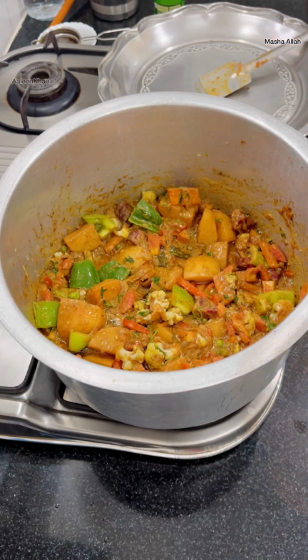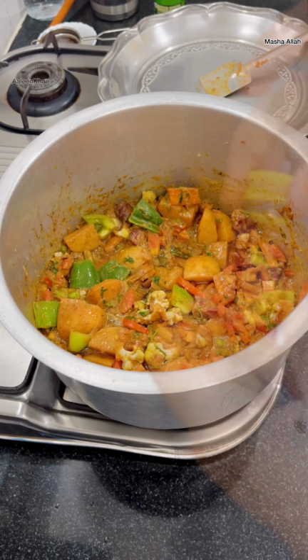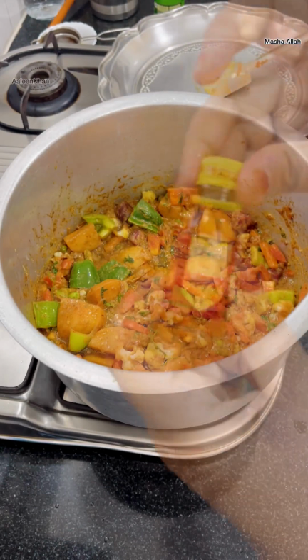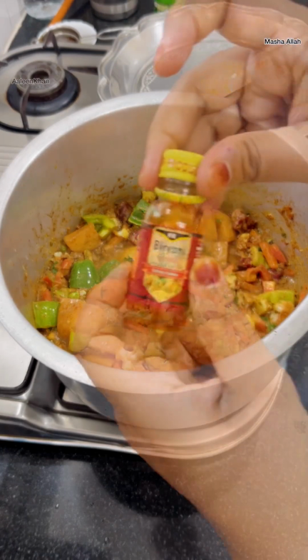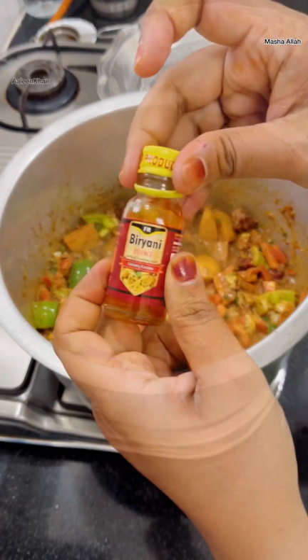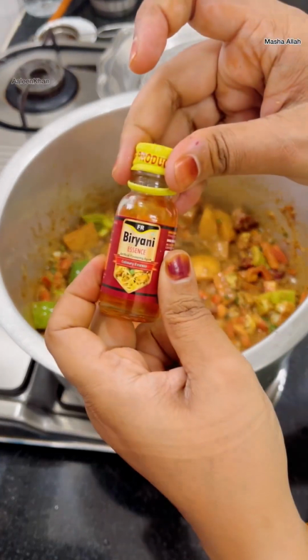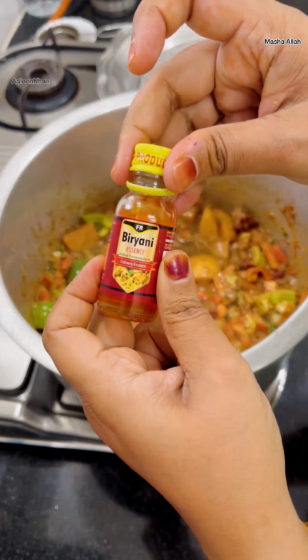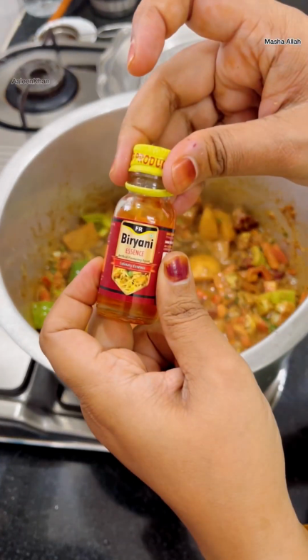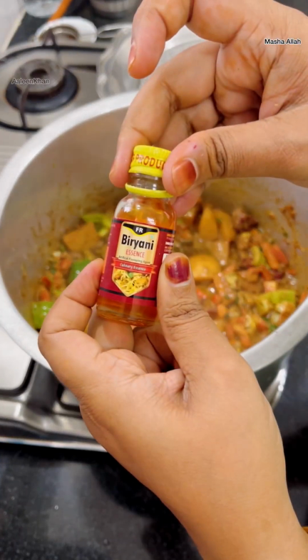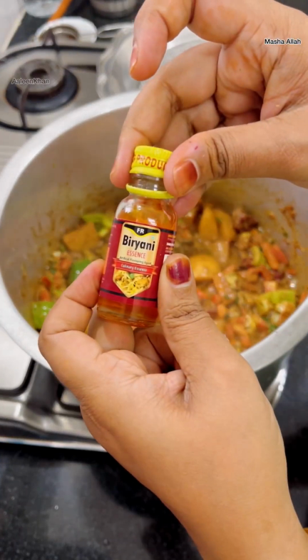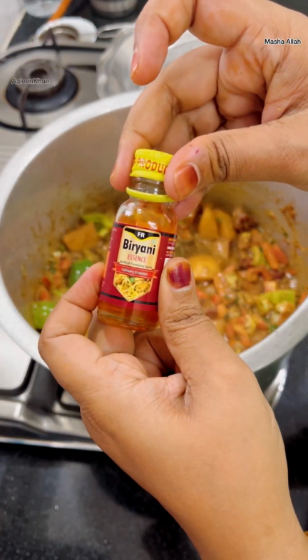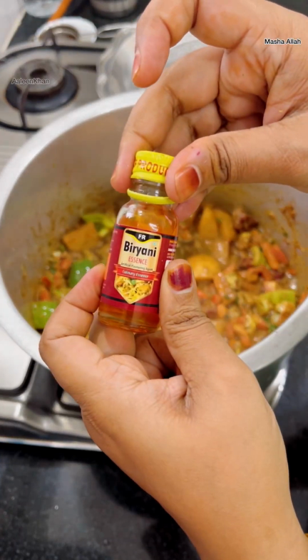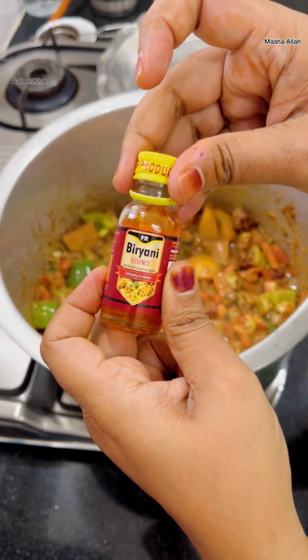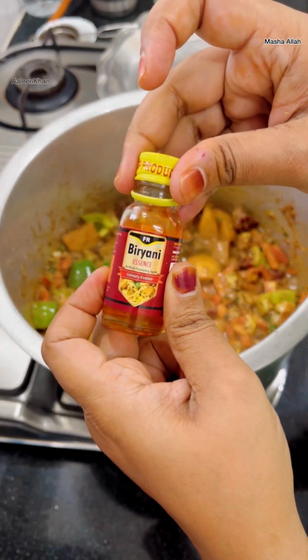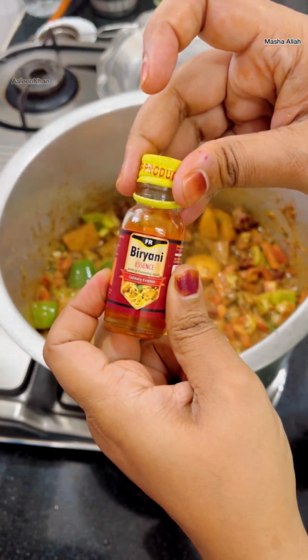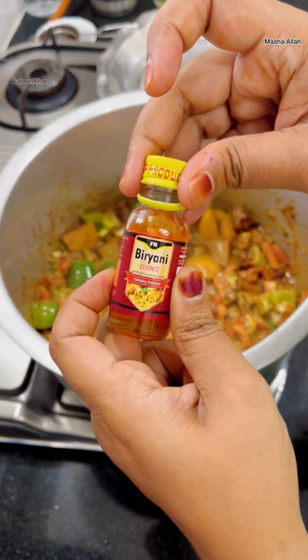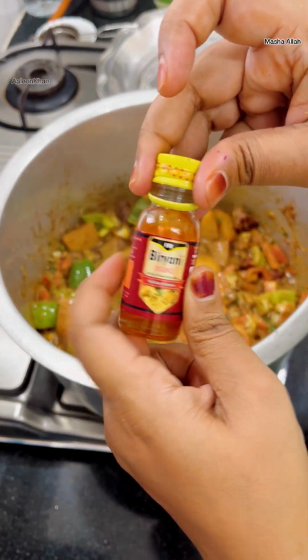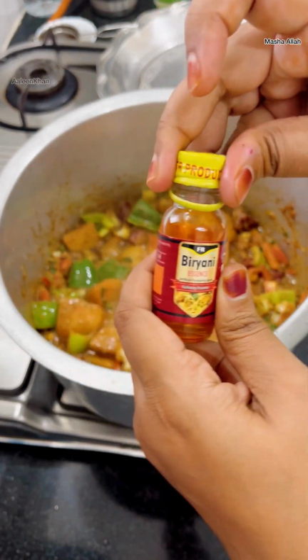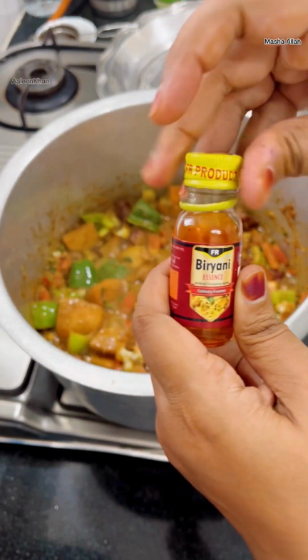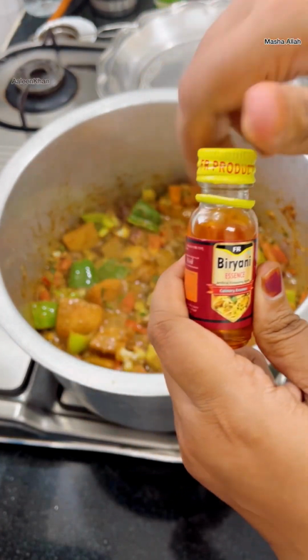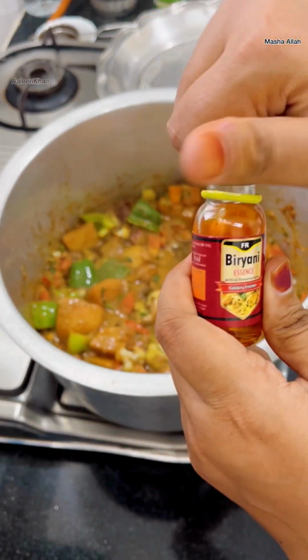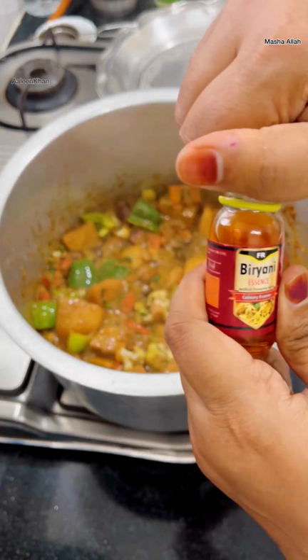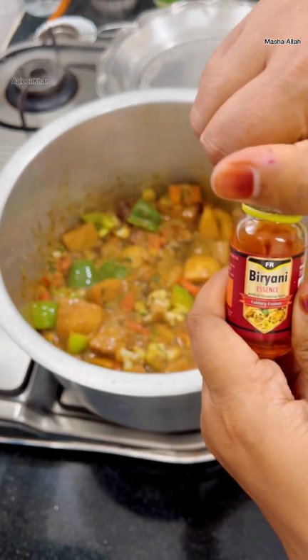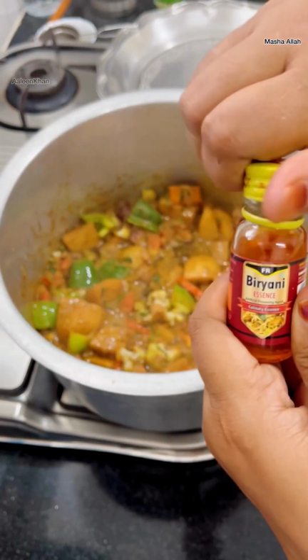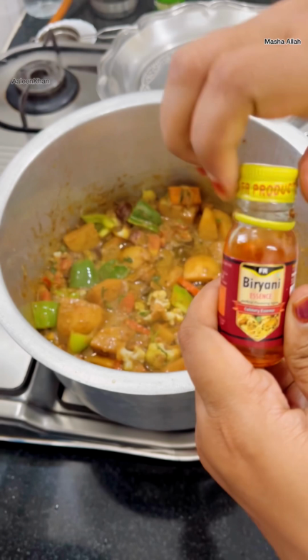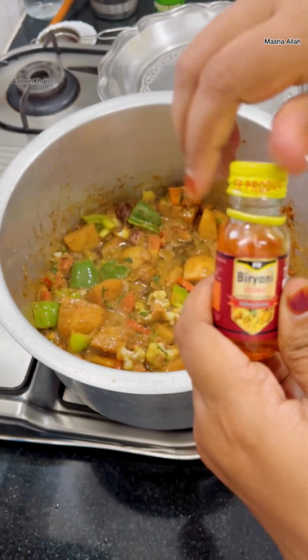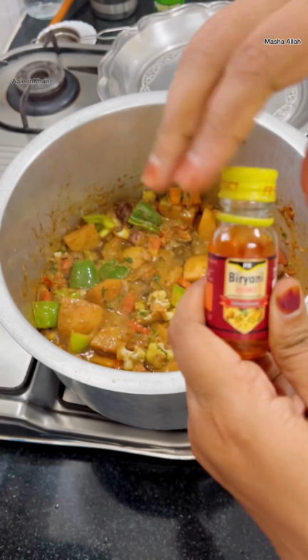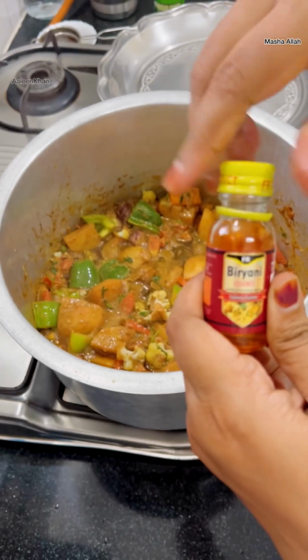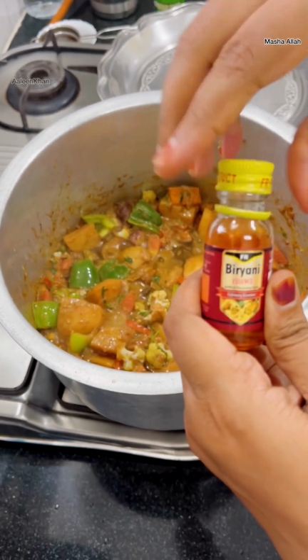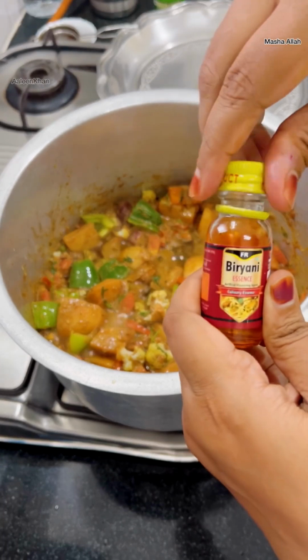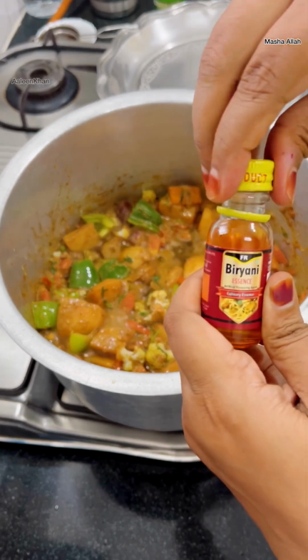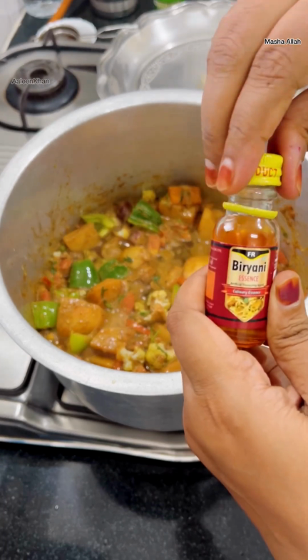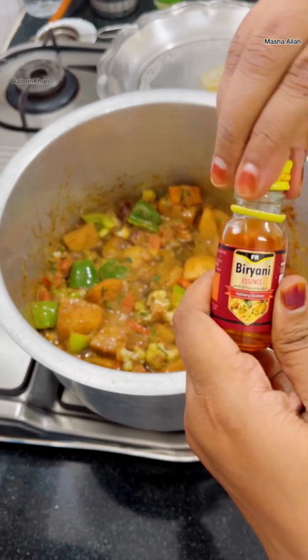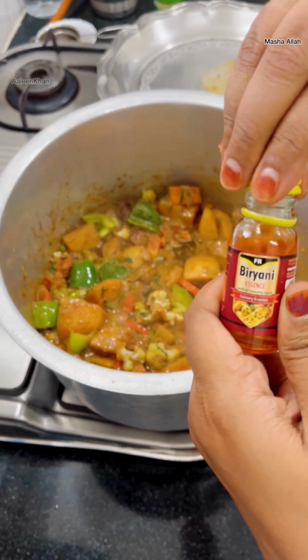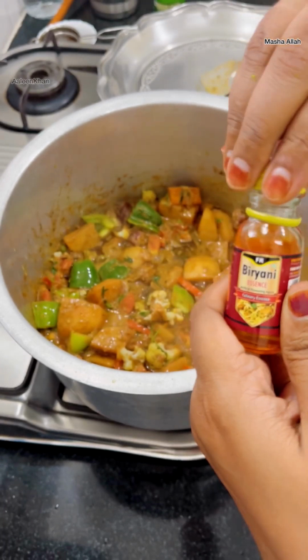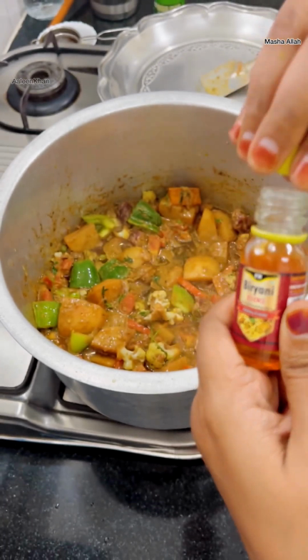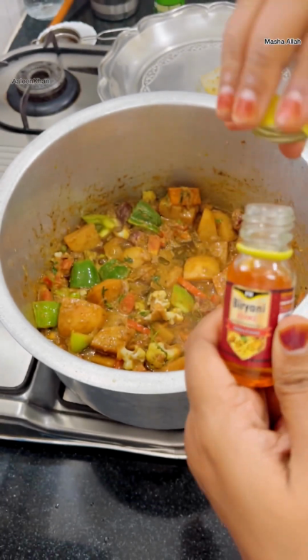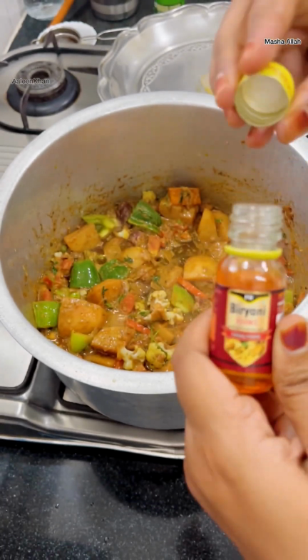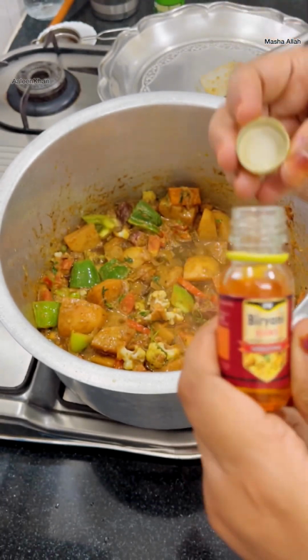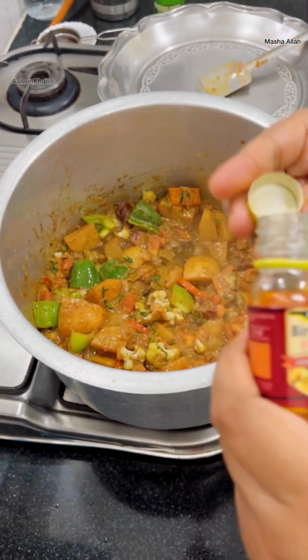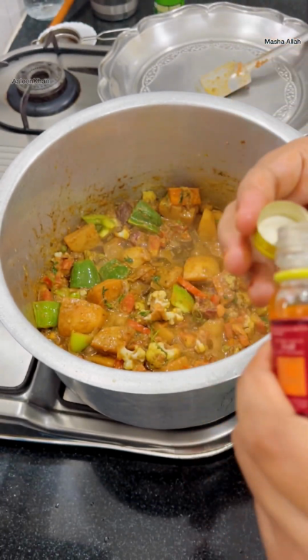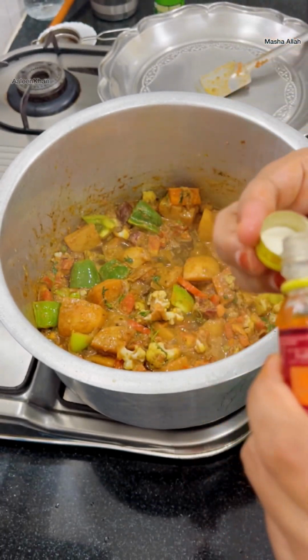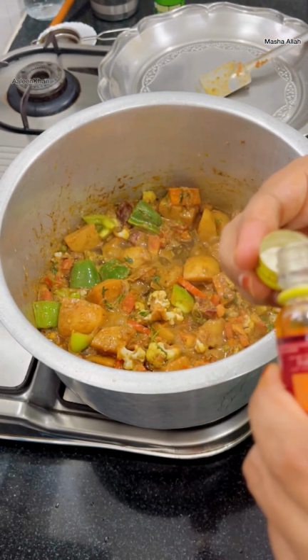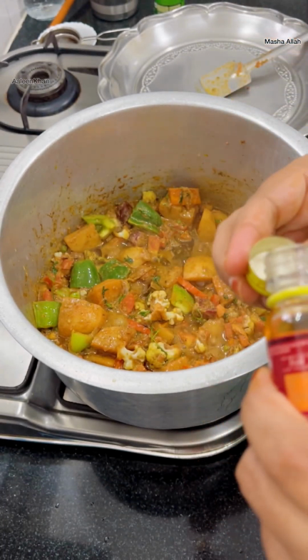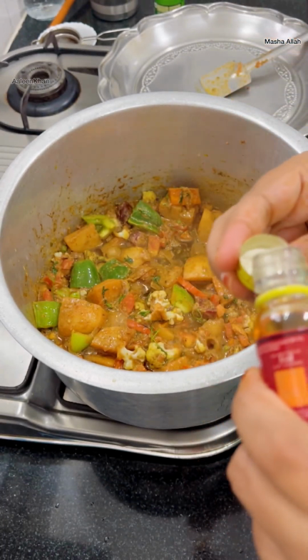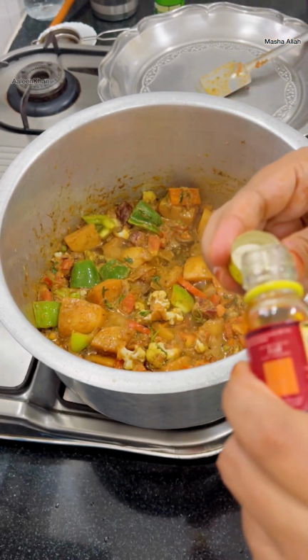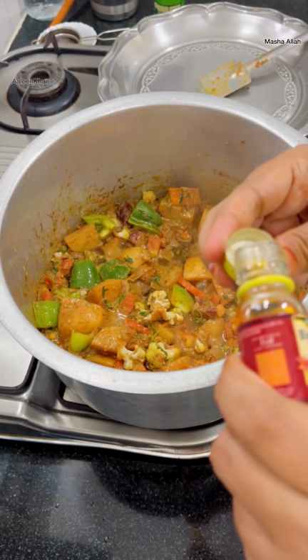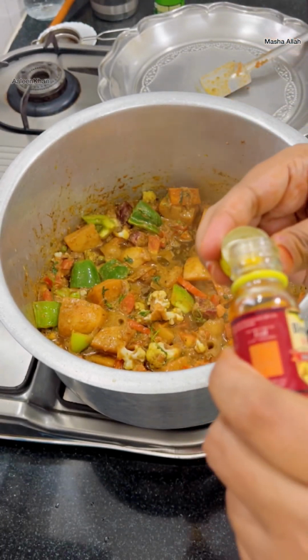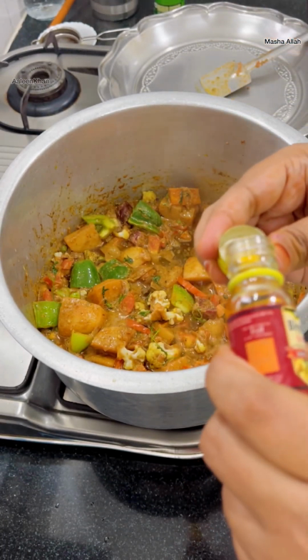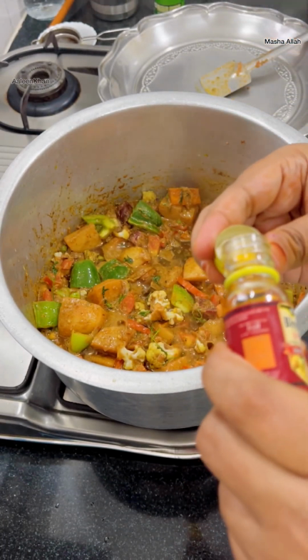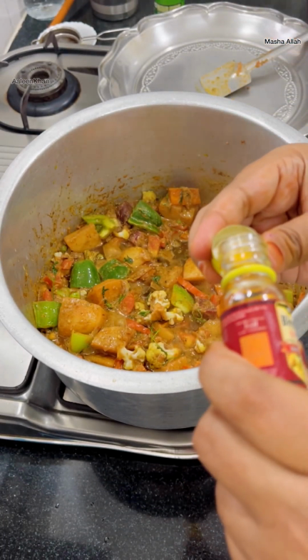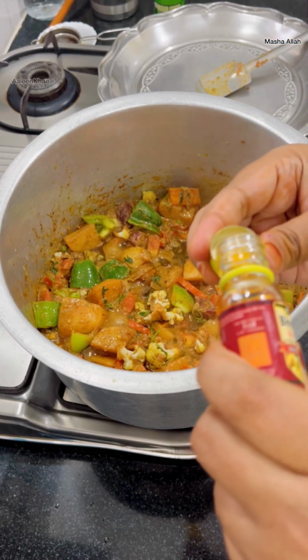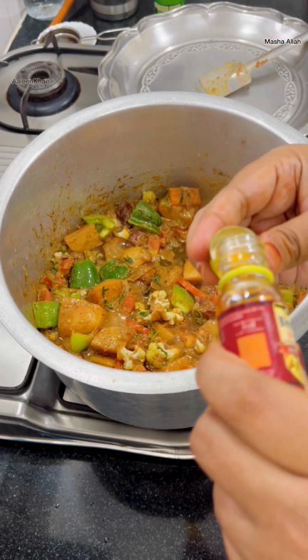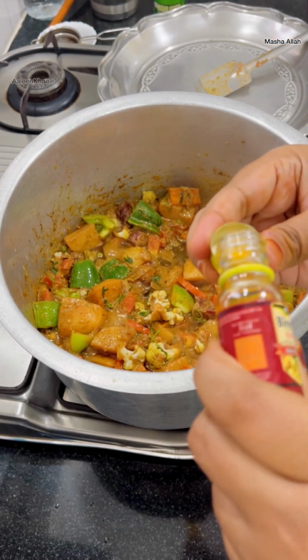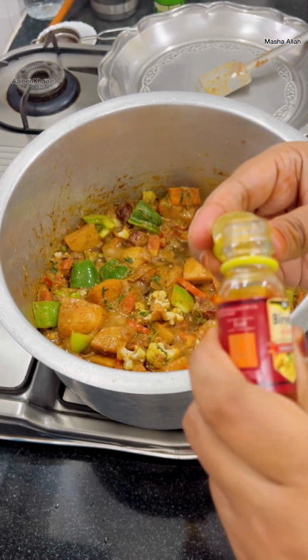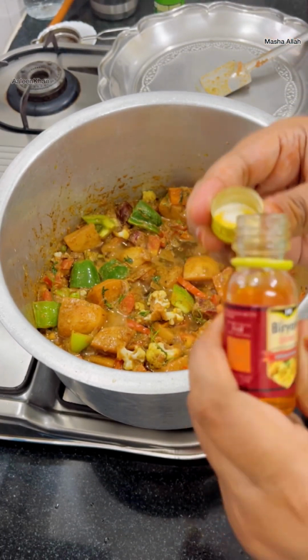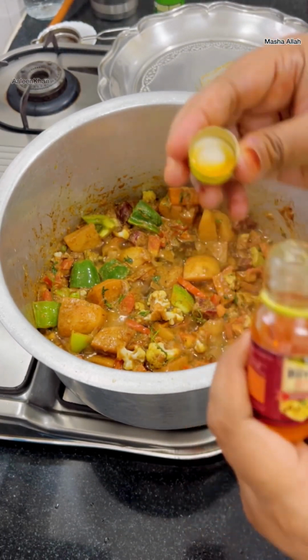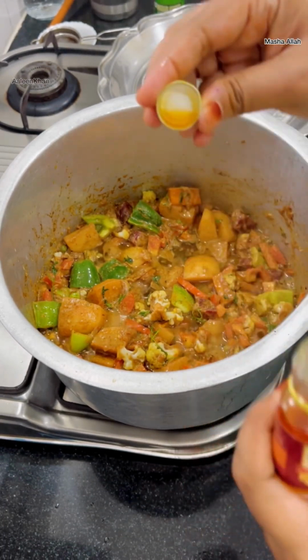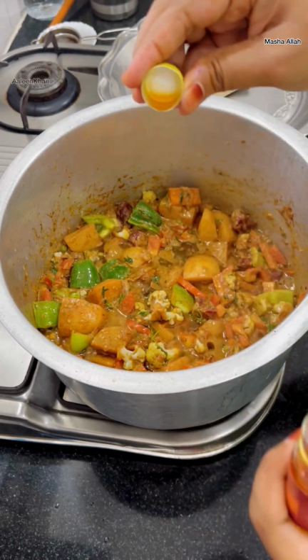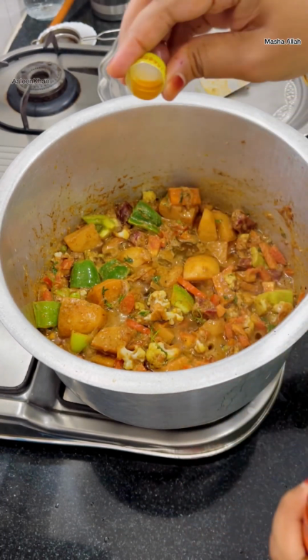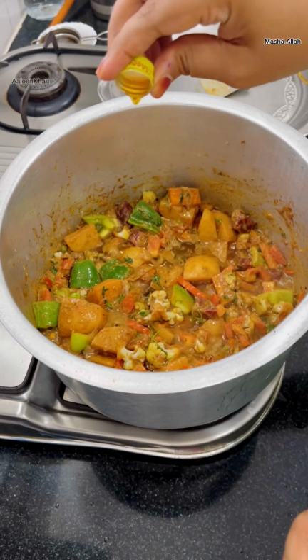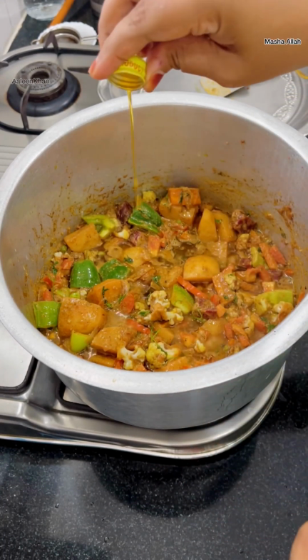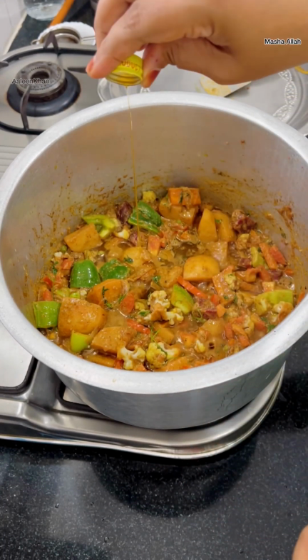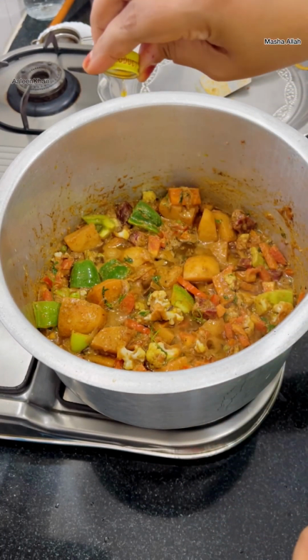For aroma I'm also adding biryani essence — I did not get a pulao essence so I'm using biryani essence, just three drops of it.